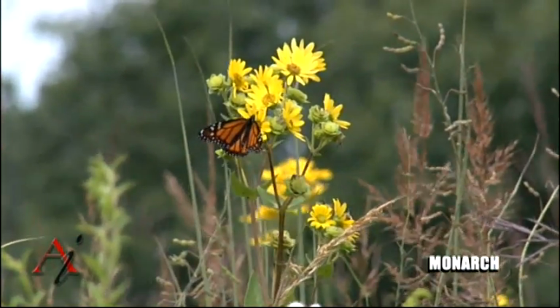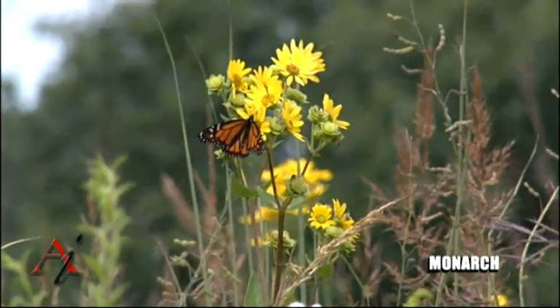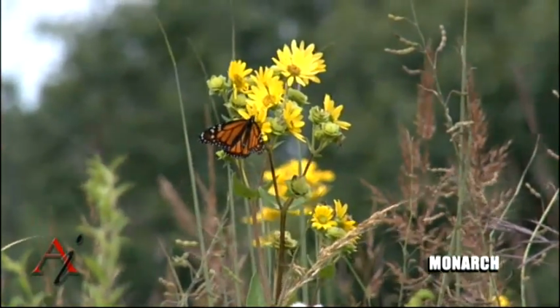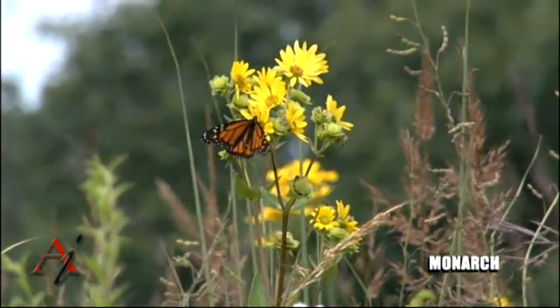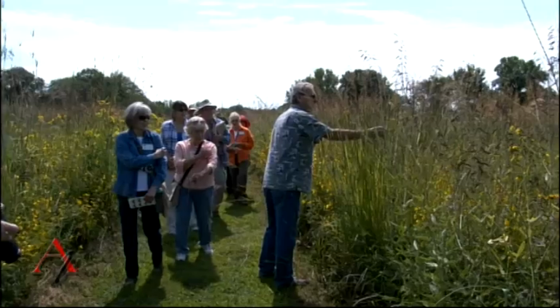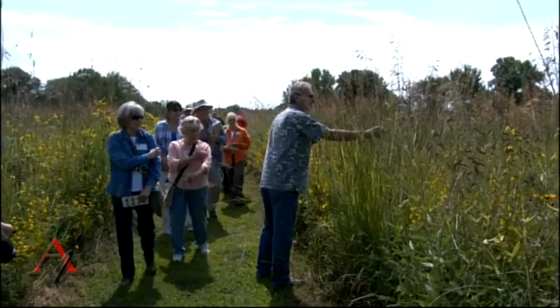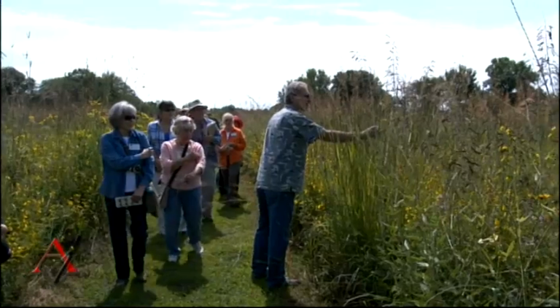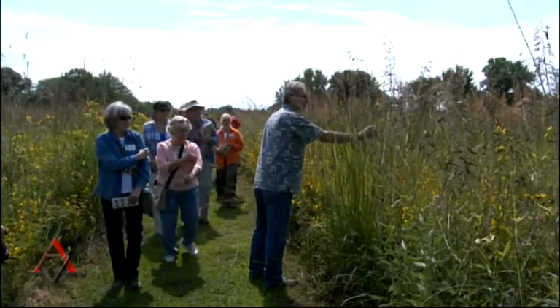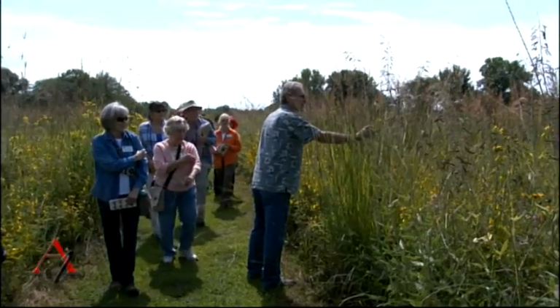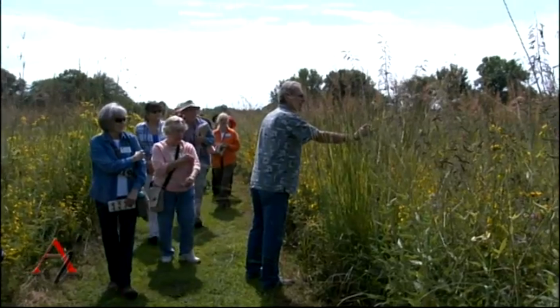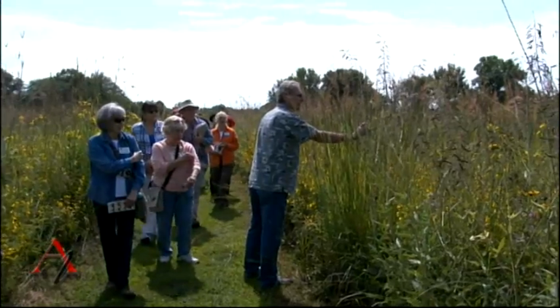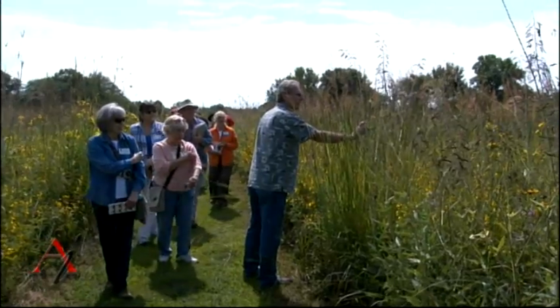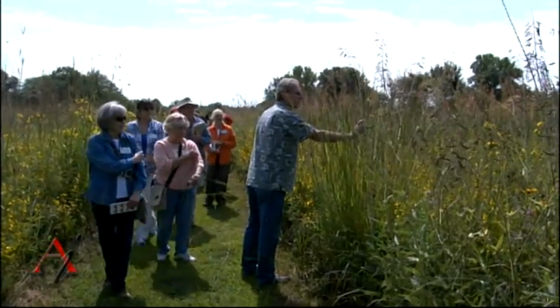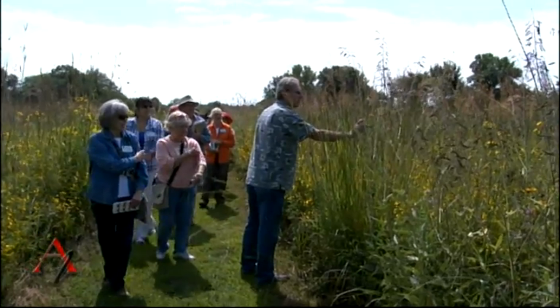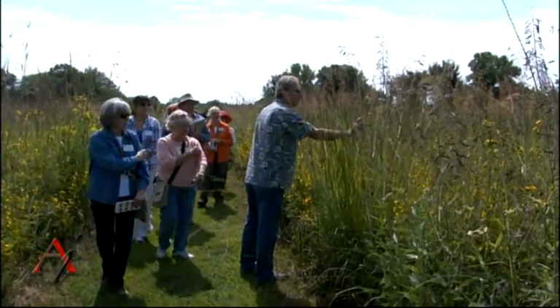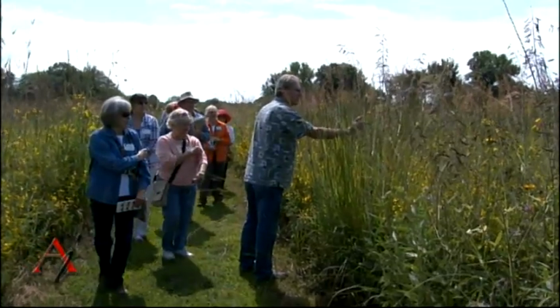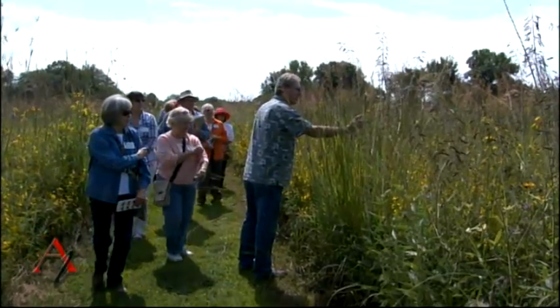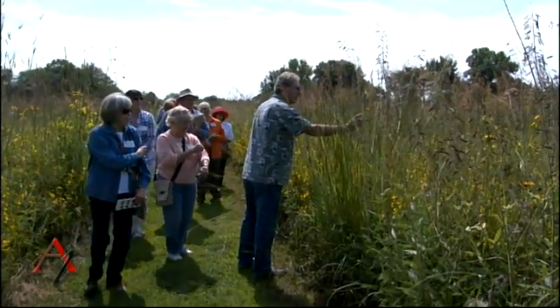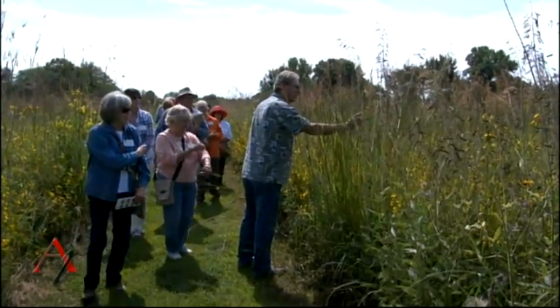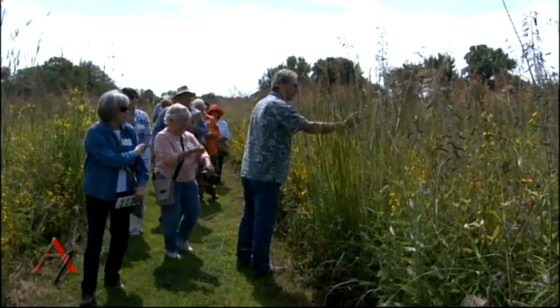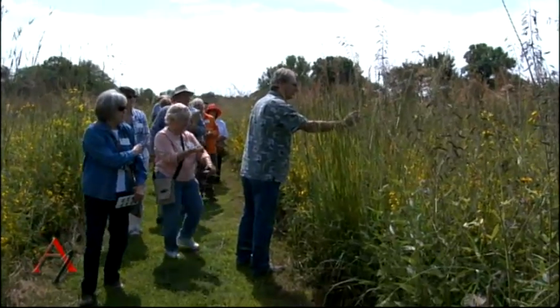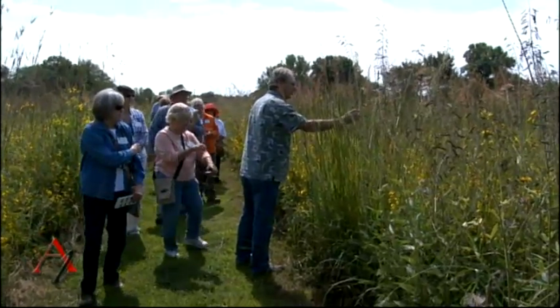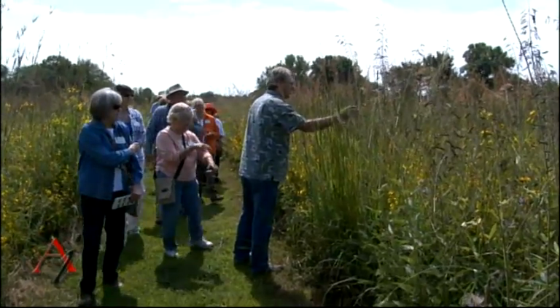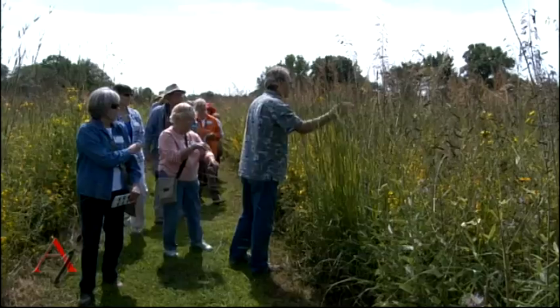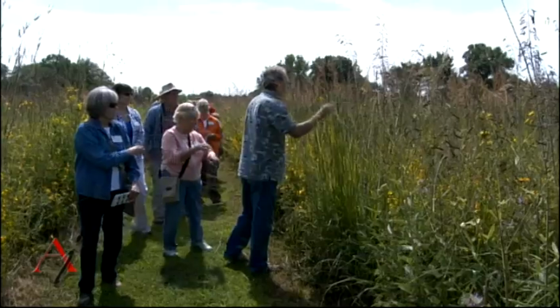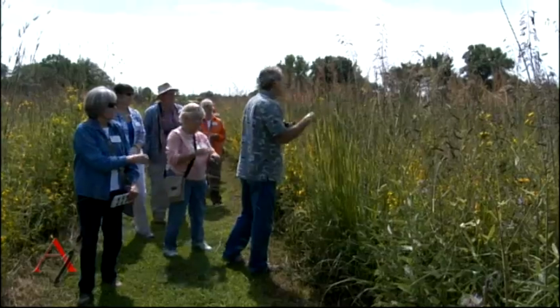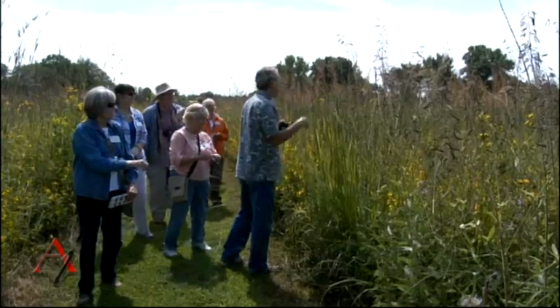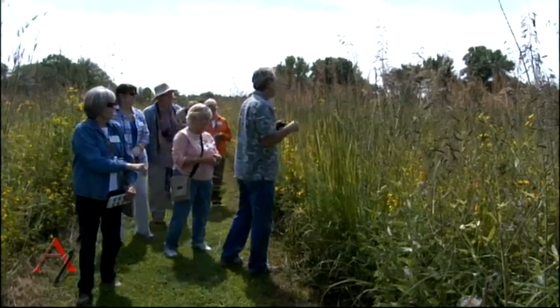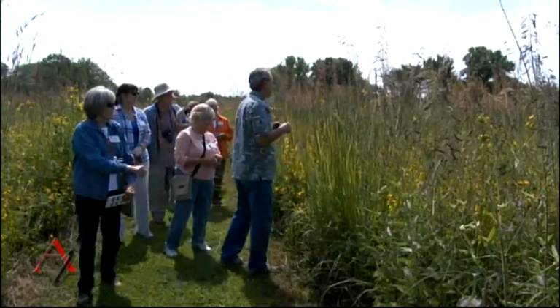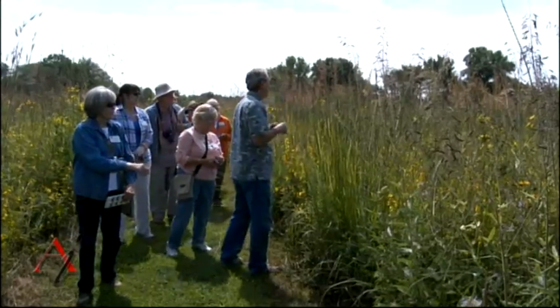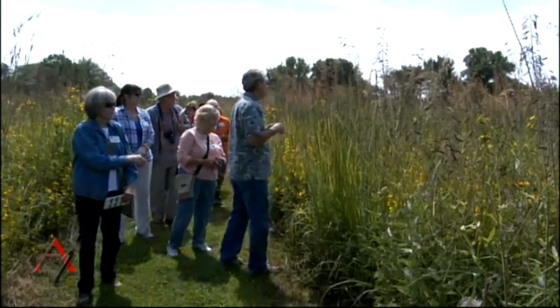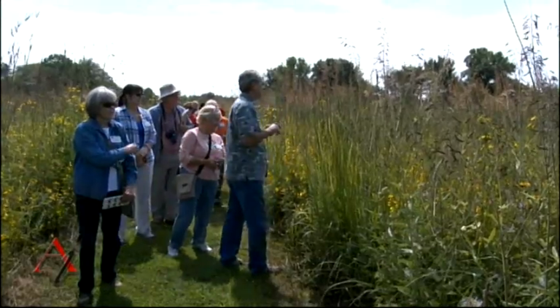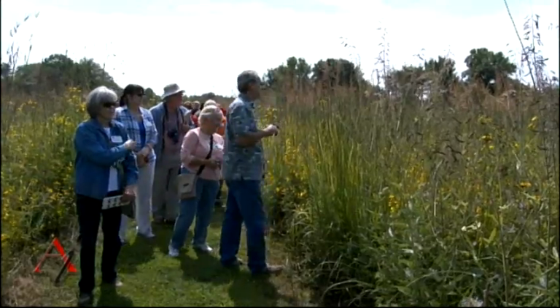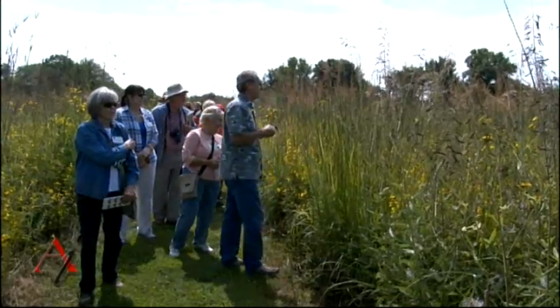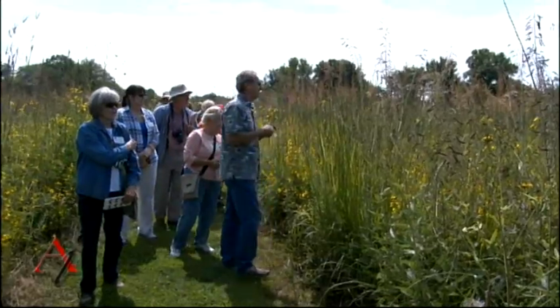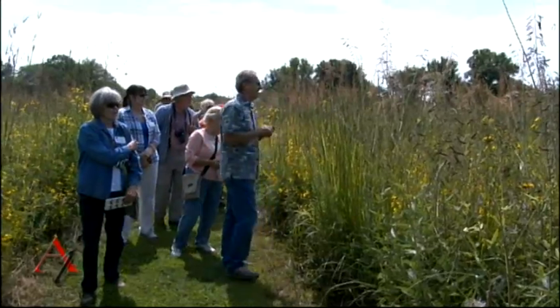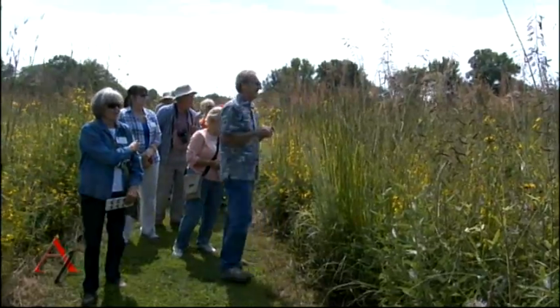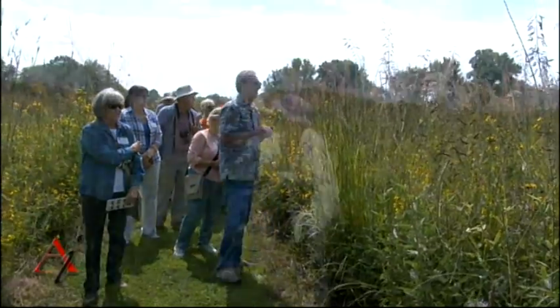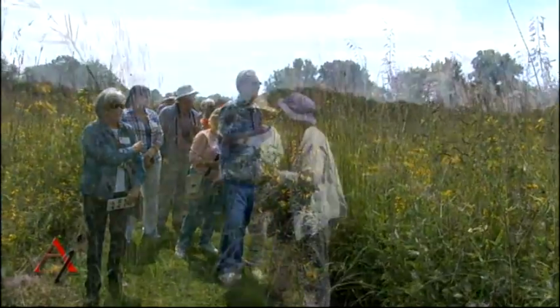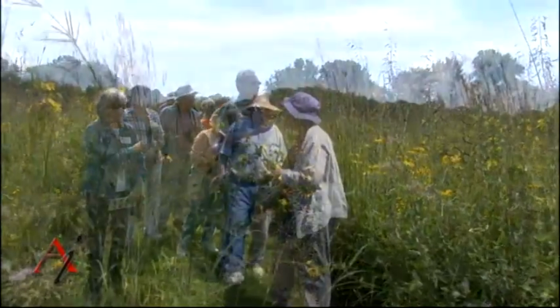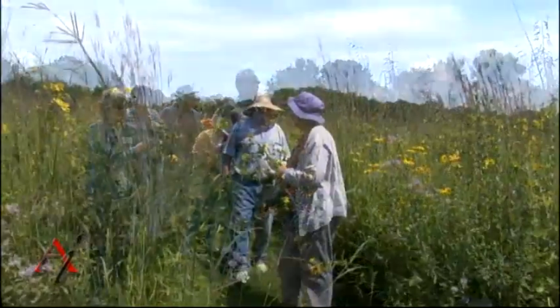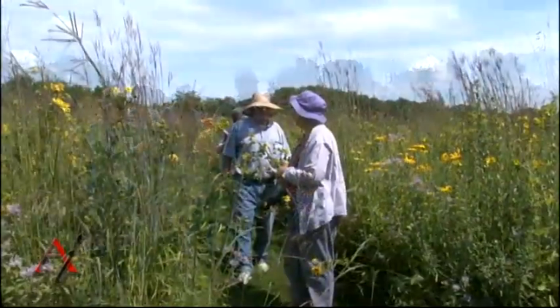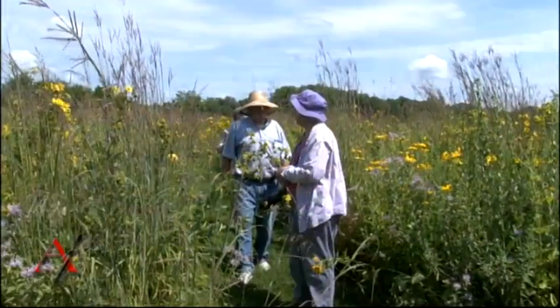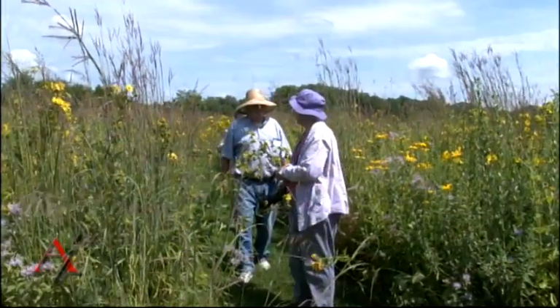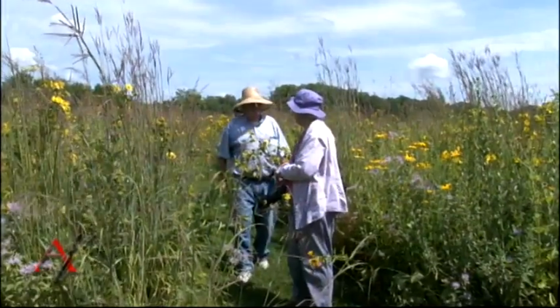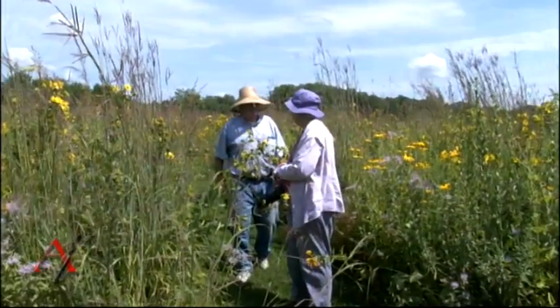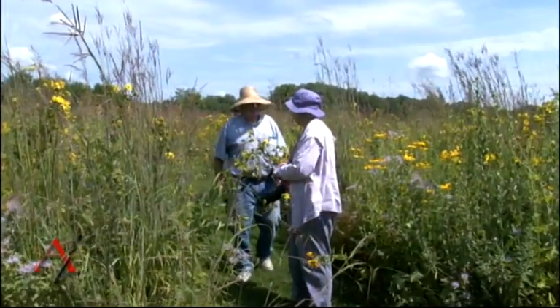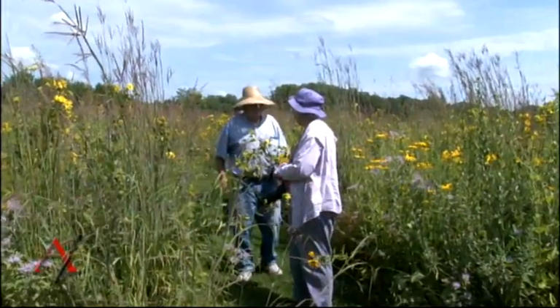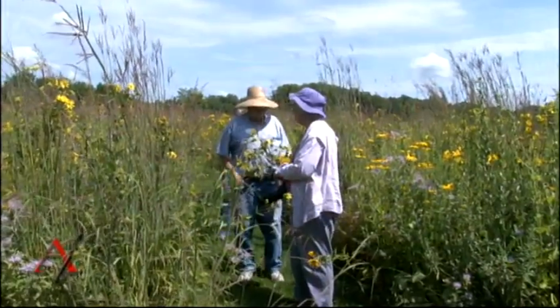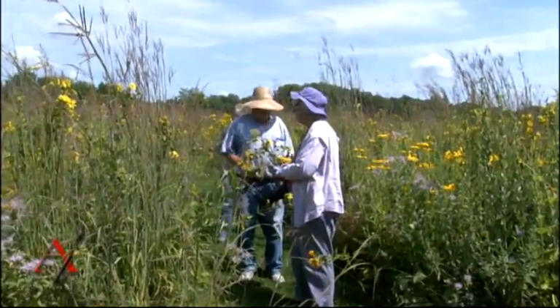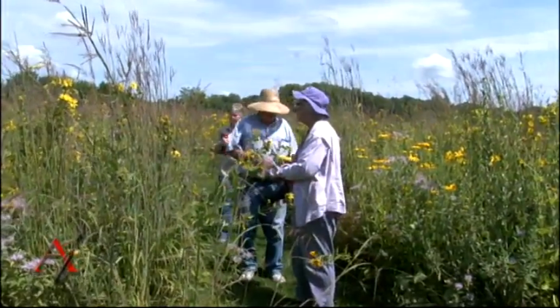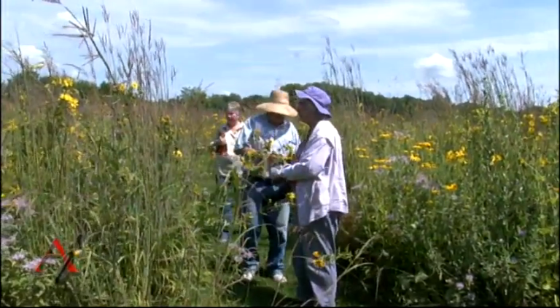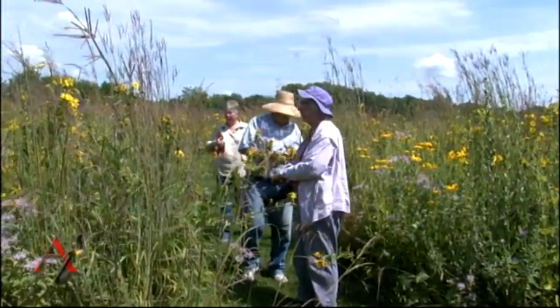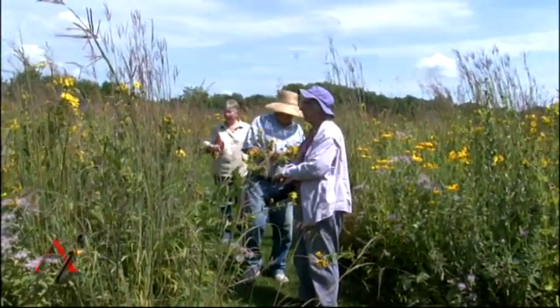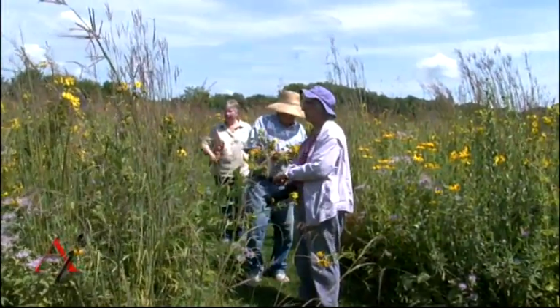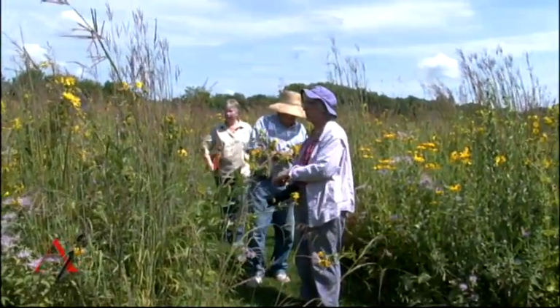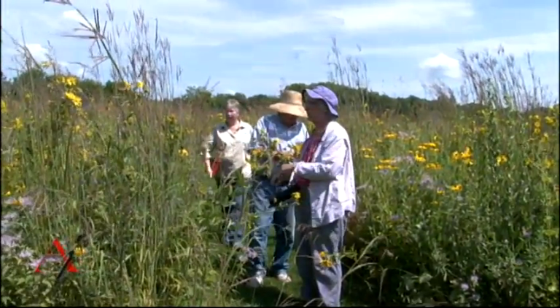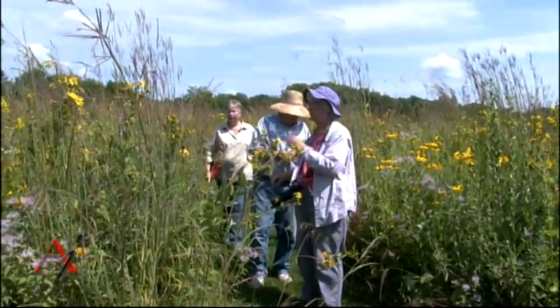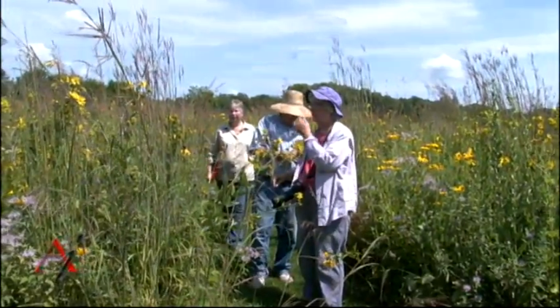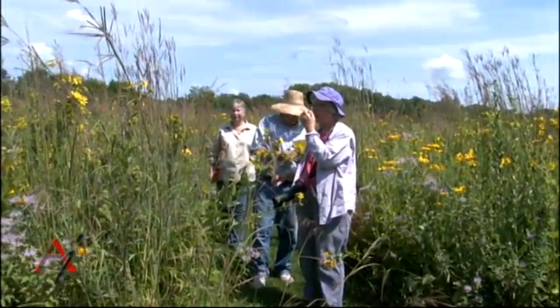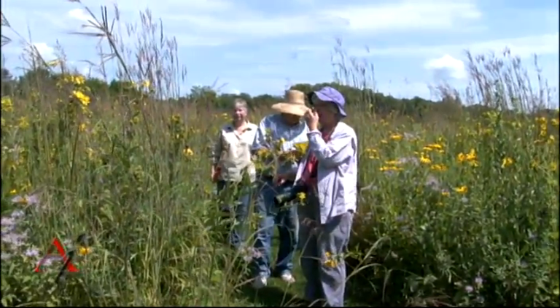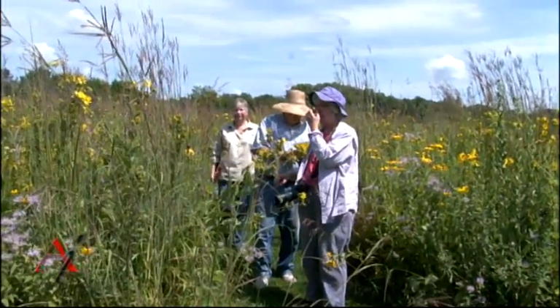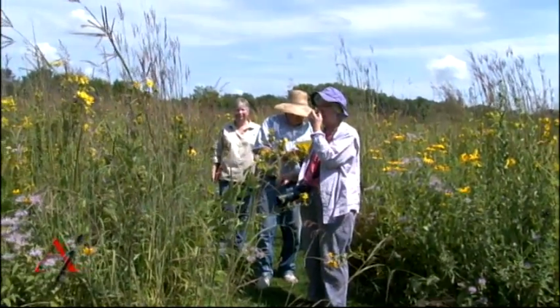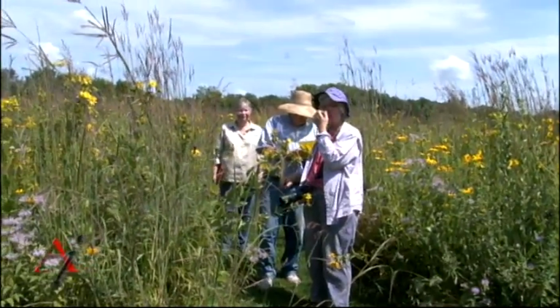This is a U of I extension program, and they were doing a prairie tour and a butterfly count.